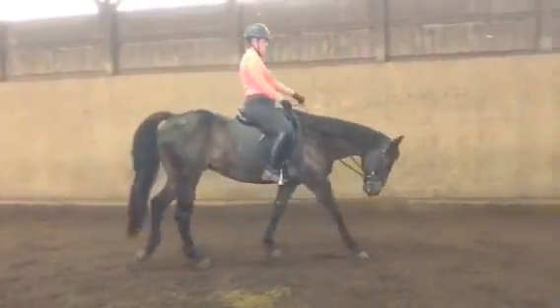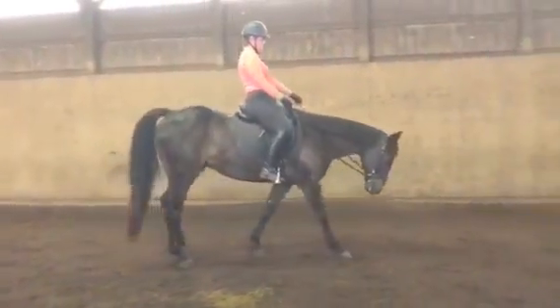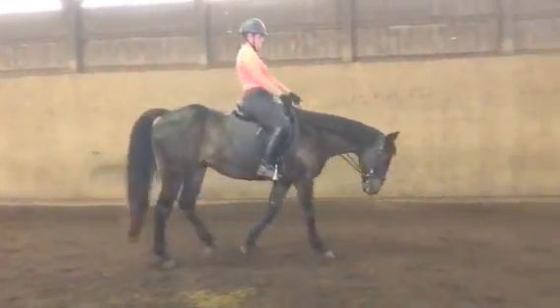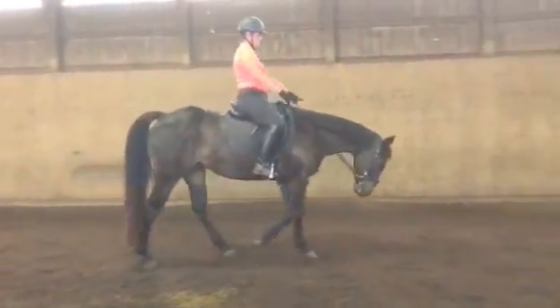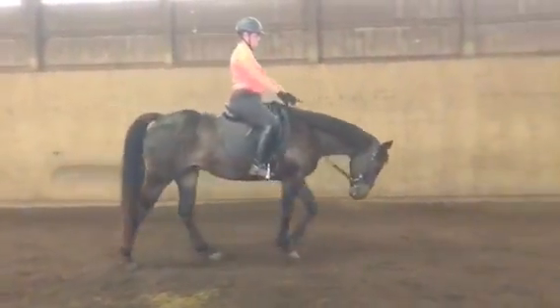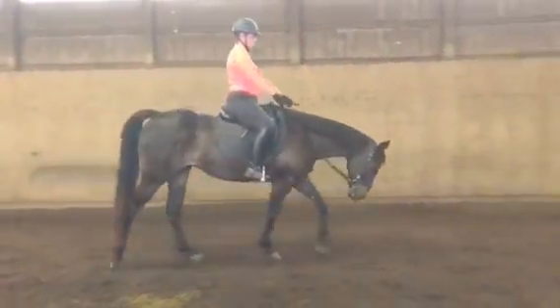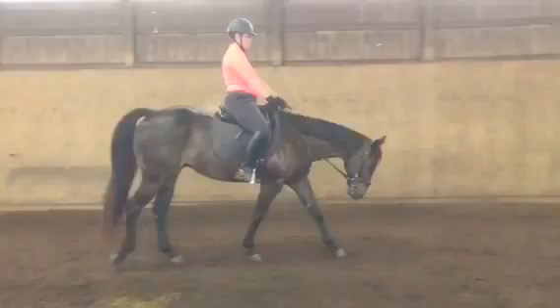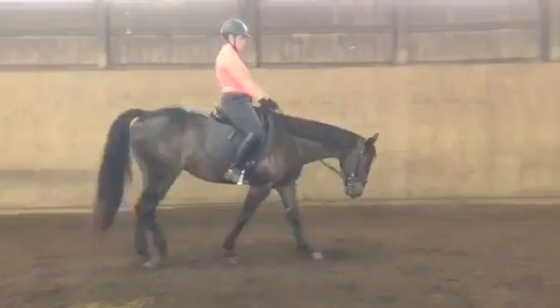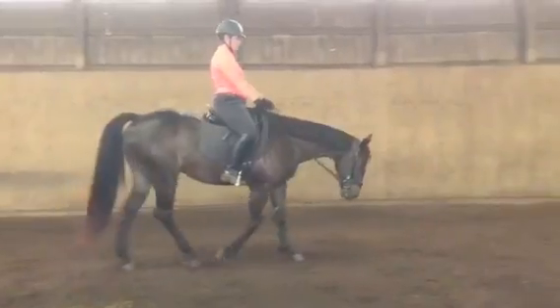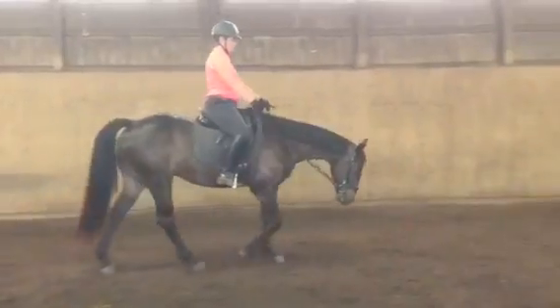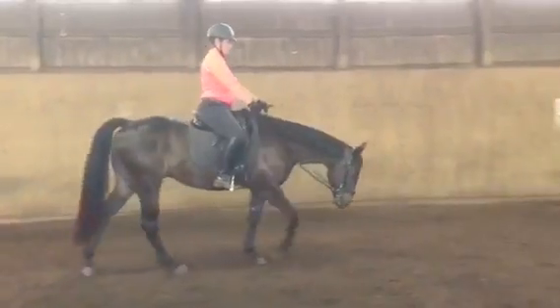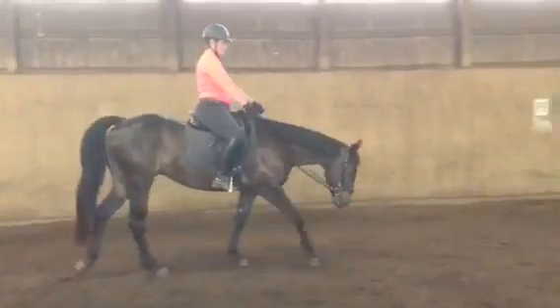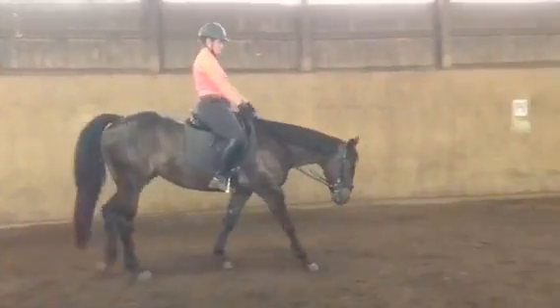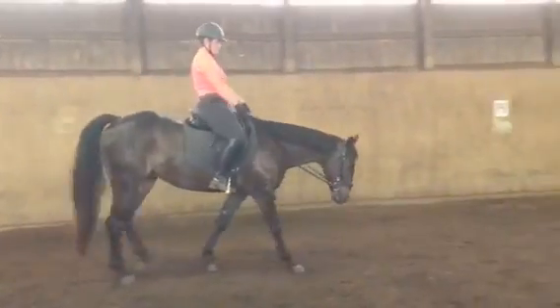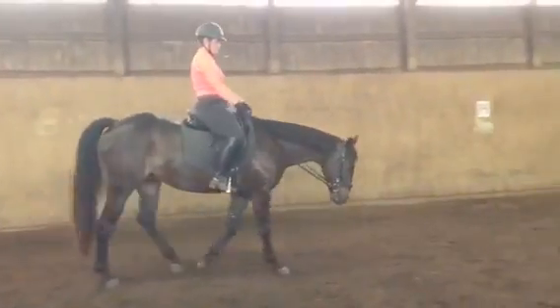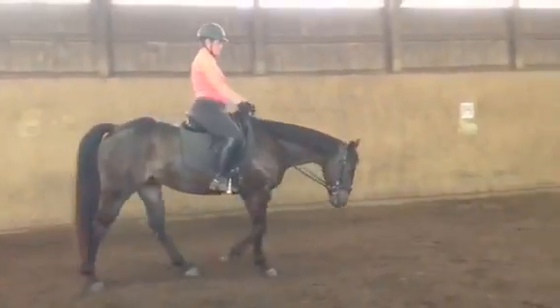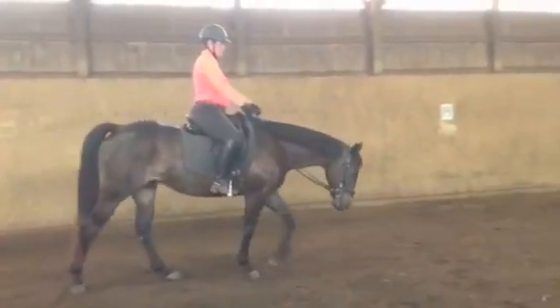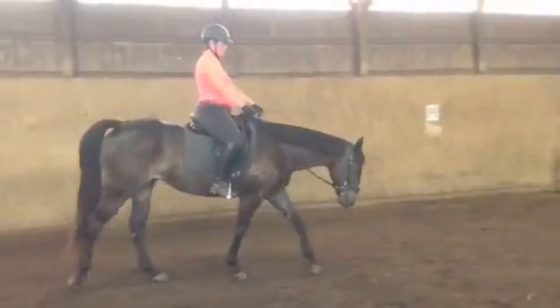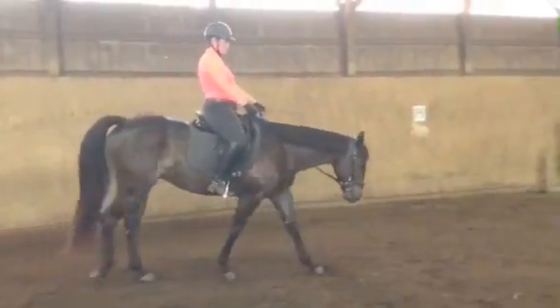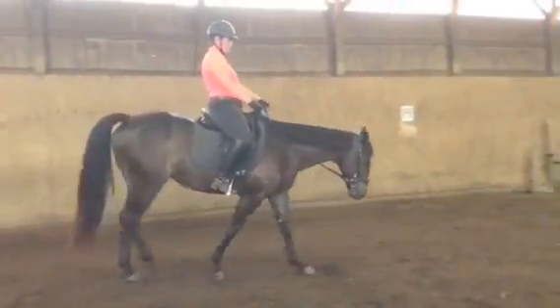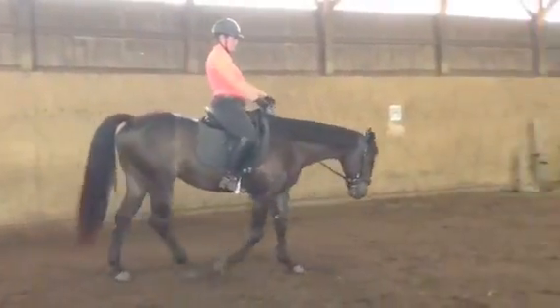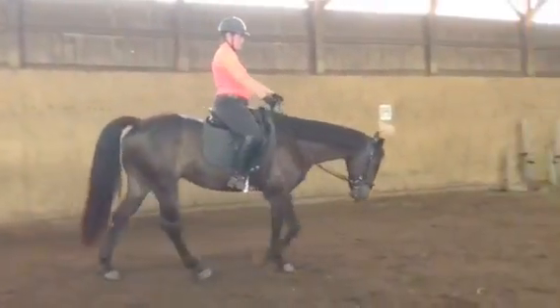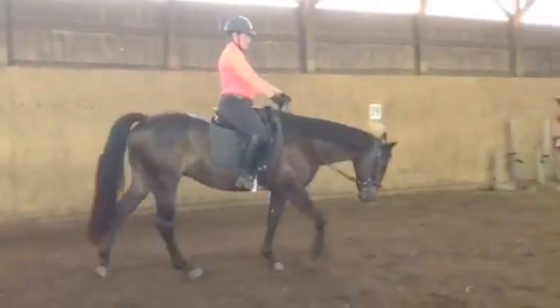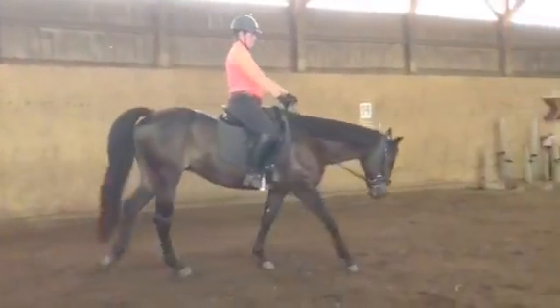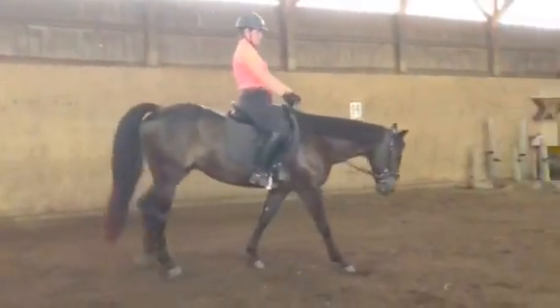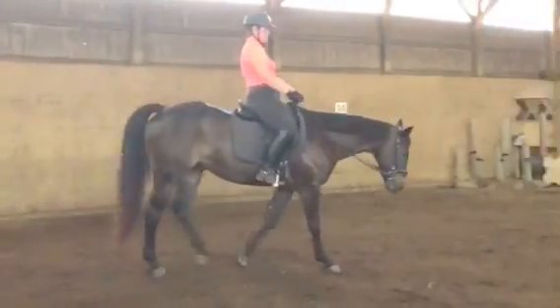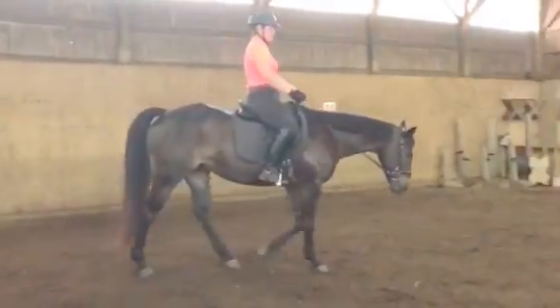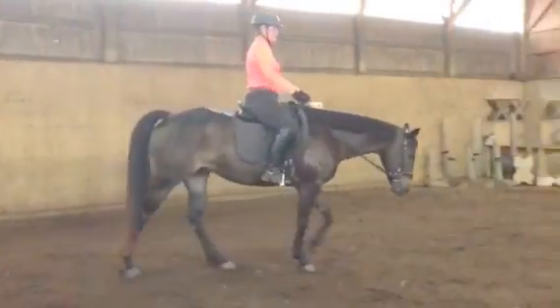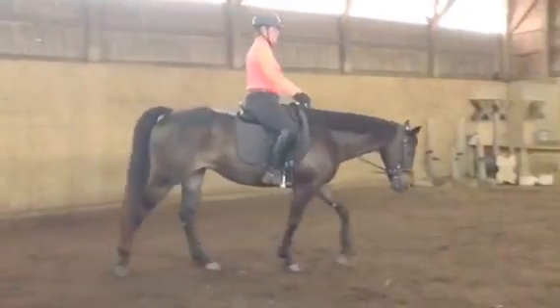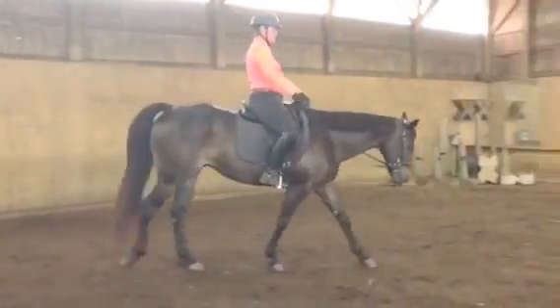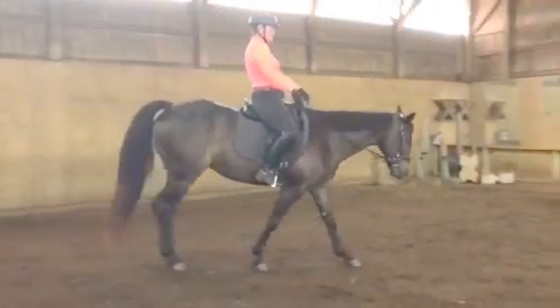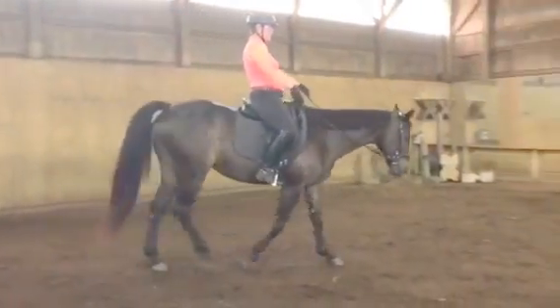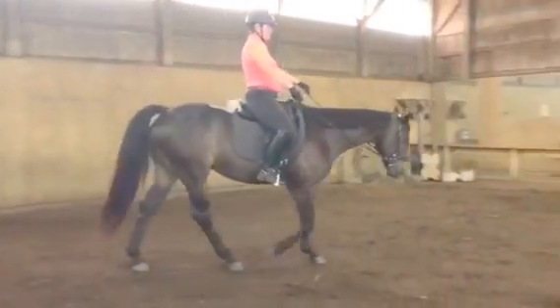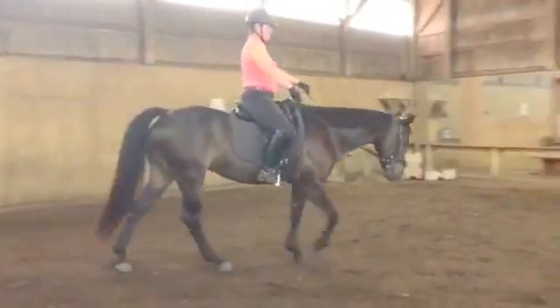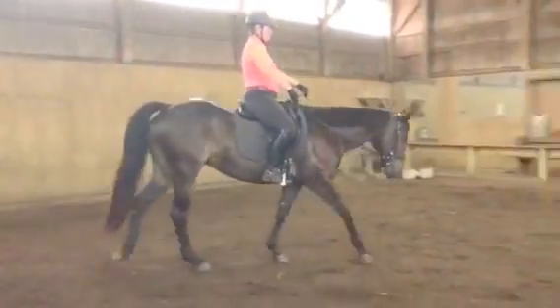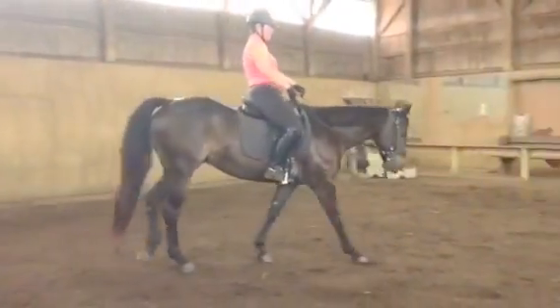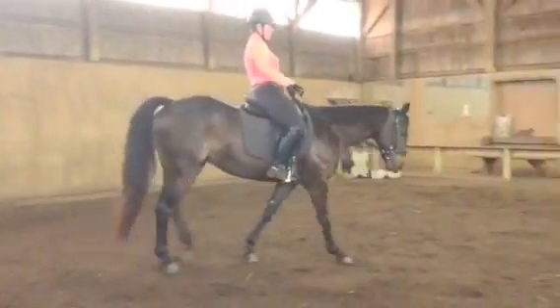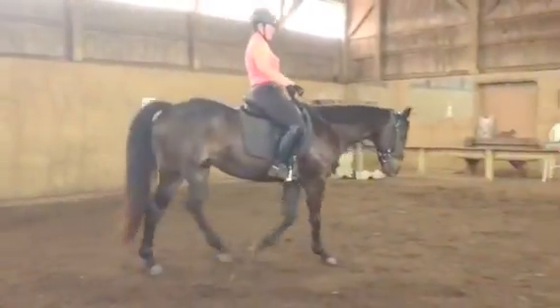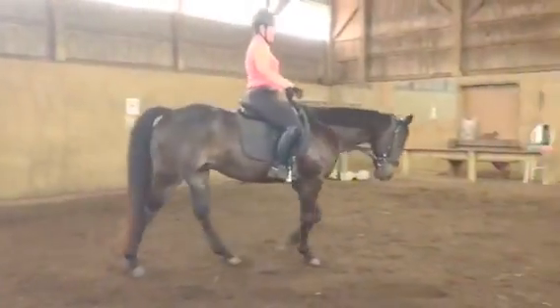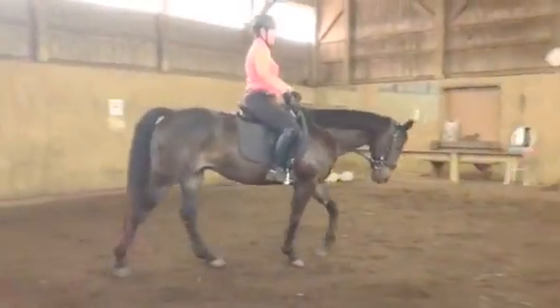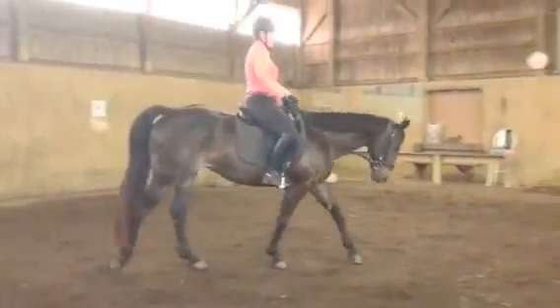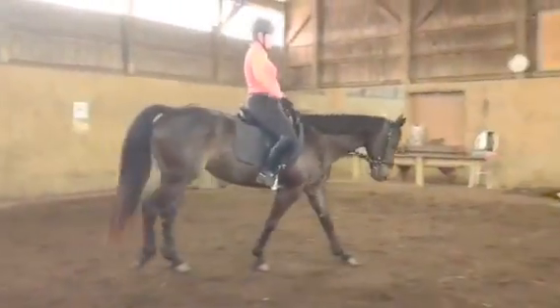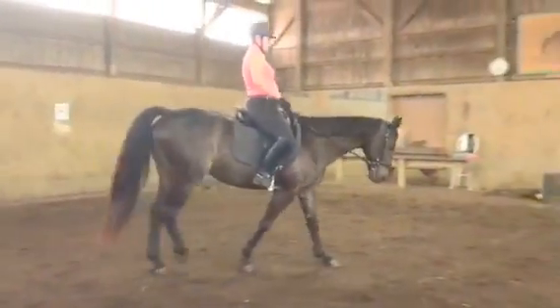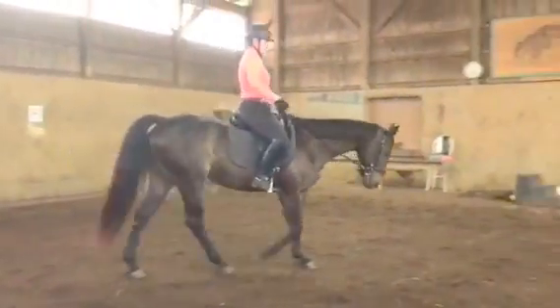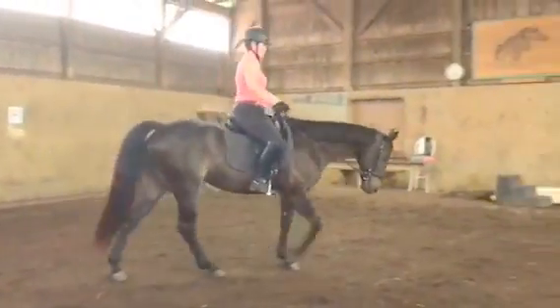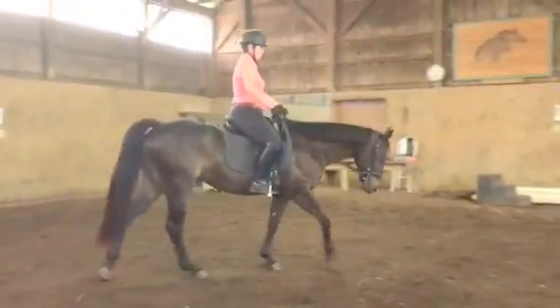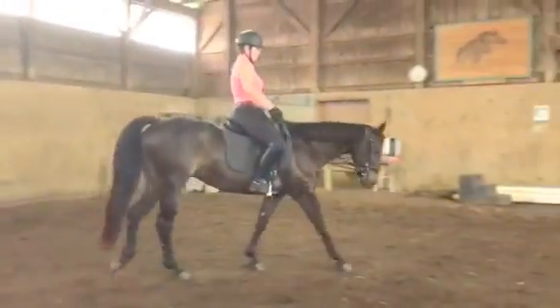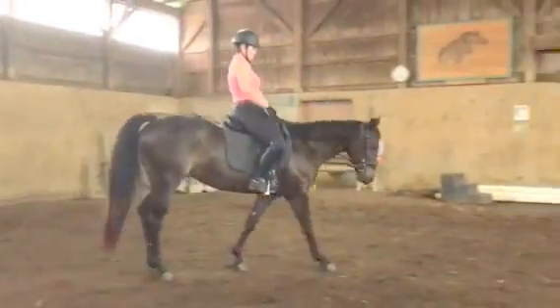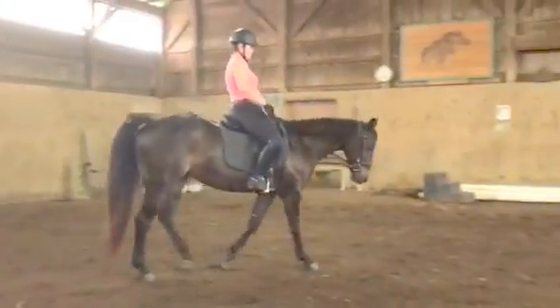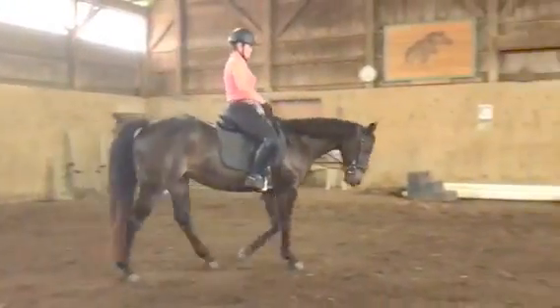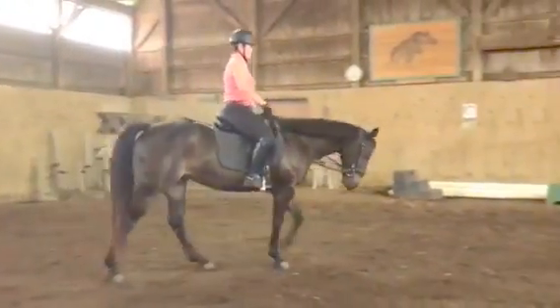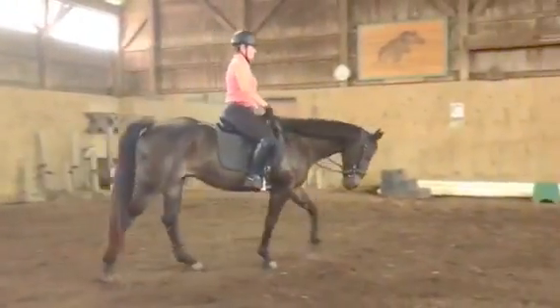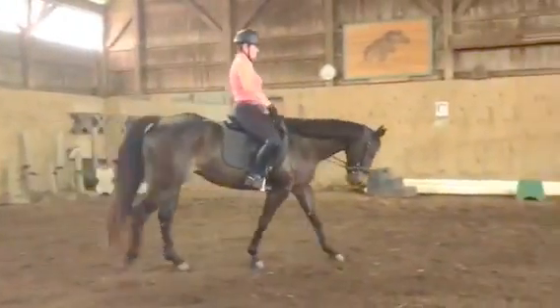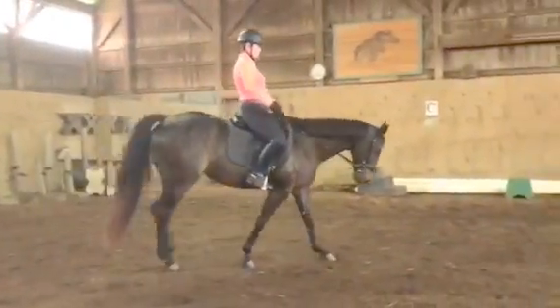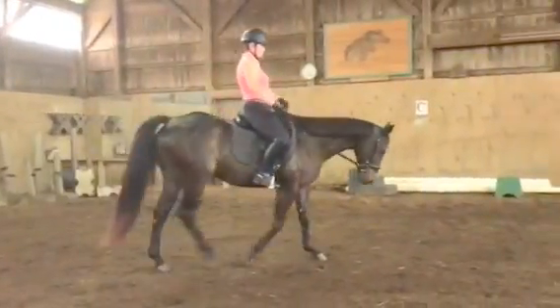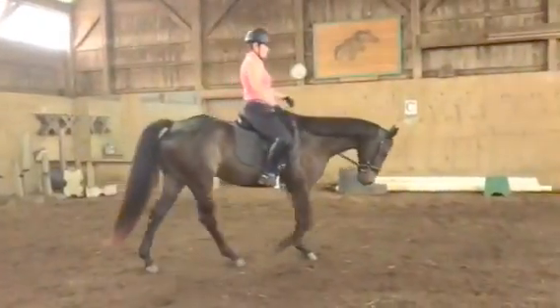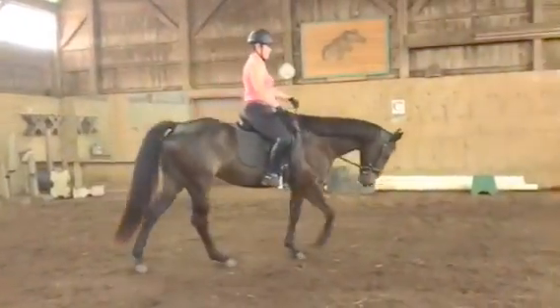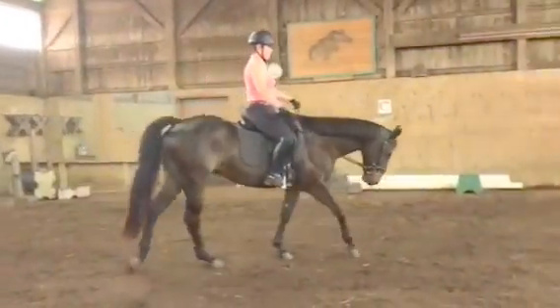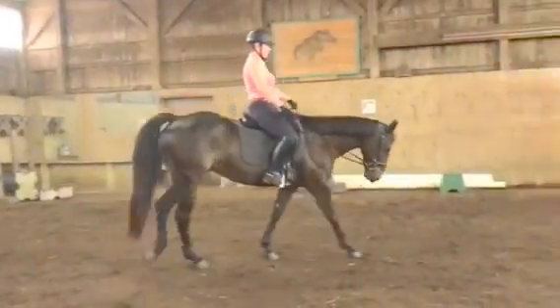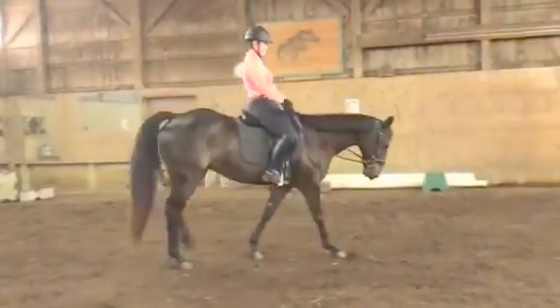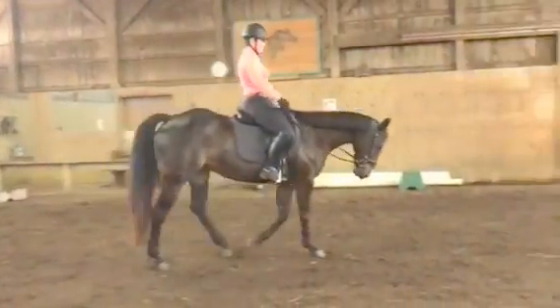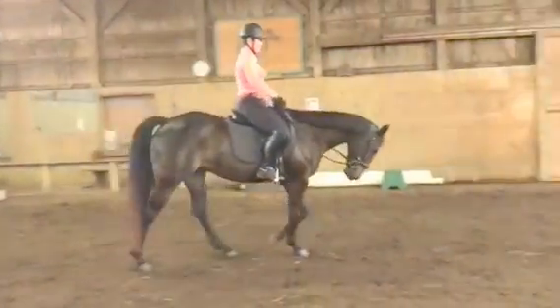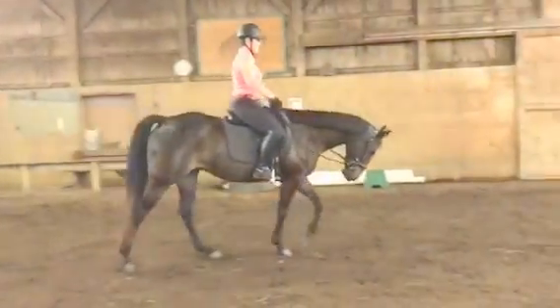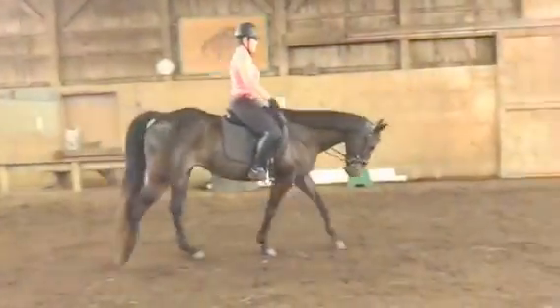Now a horse that wants to be above the bit and is hollow and rigid and stiff, we're going to keep them down and round.